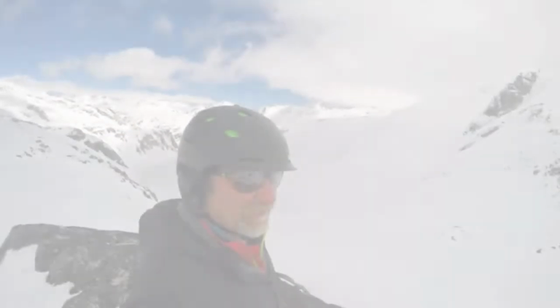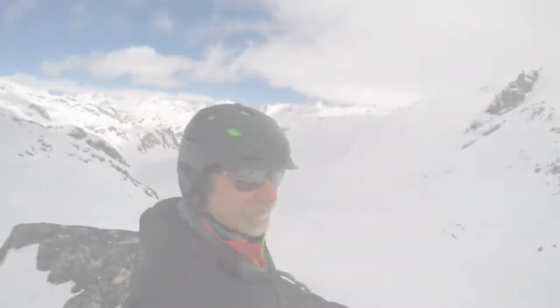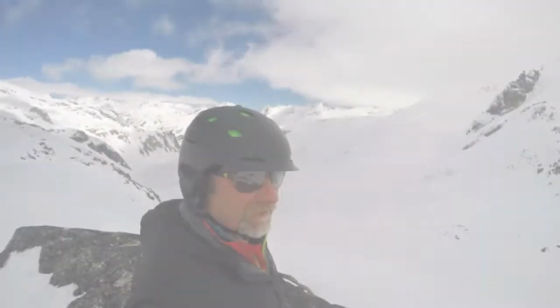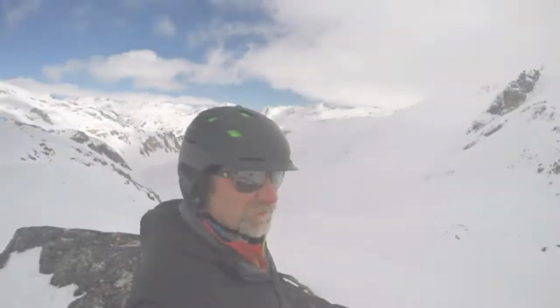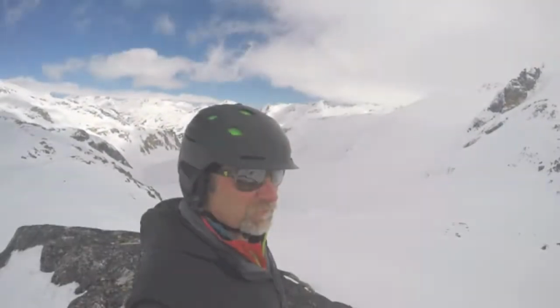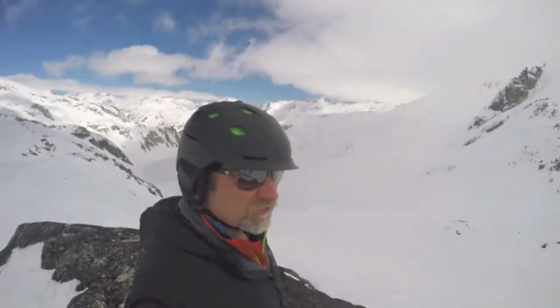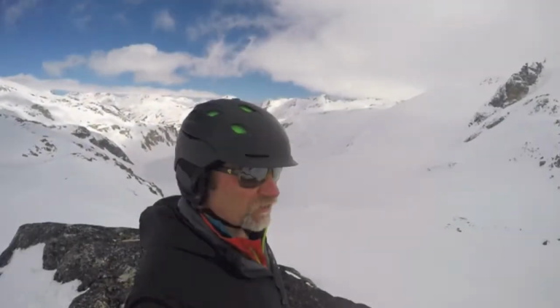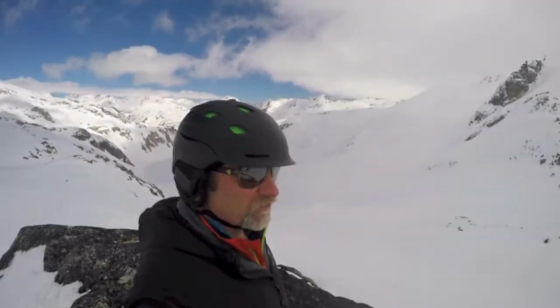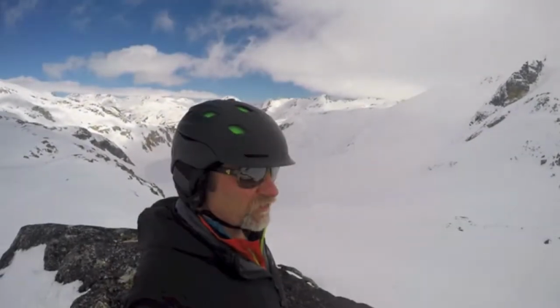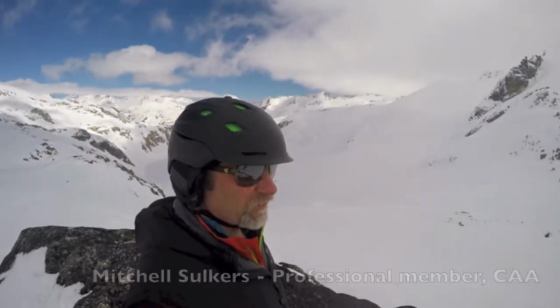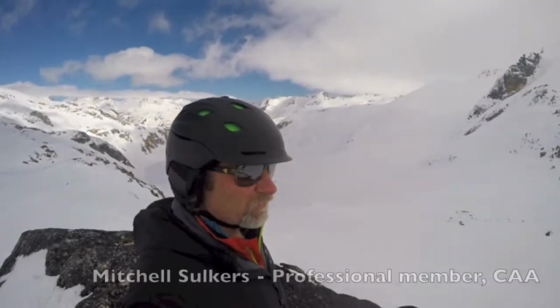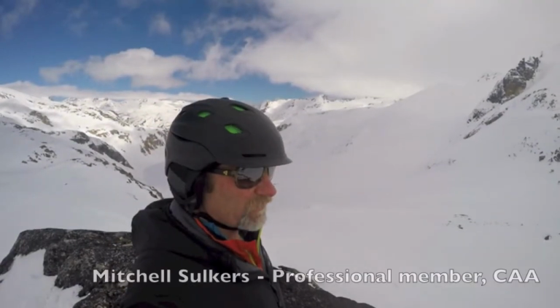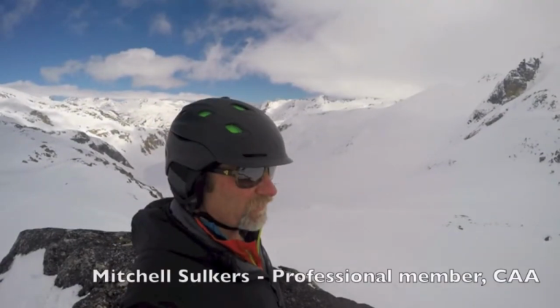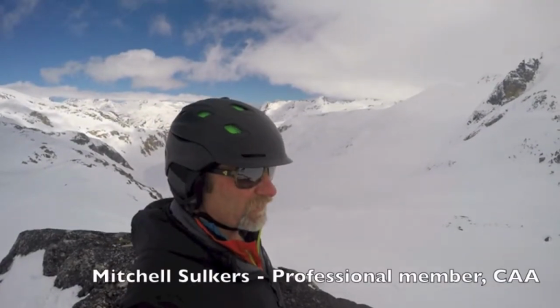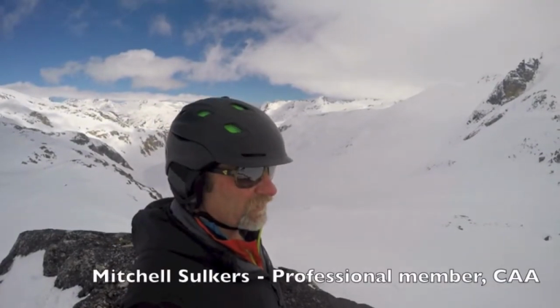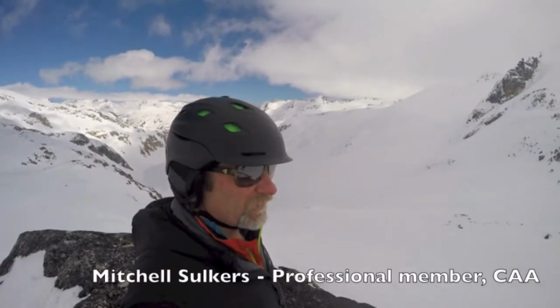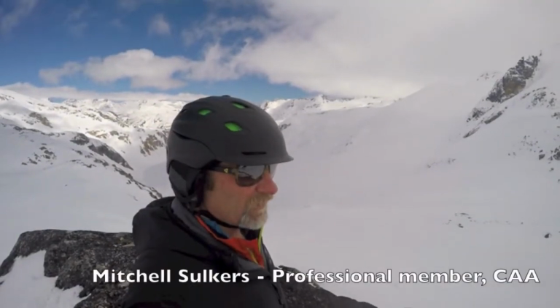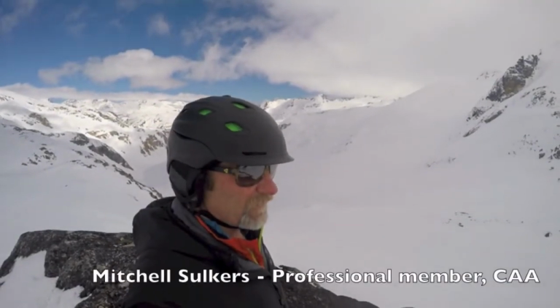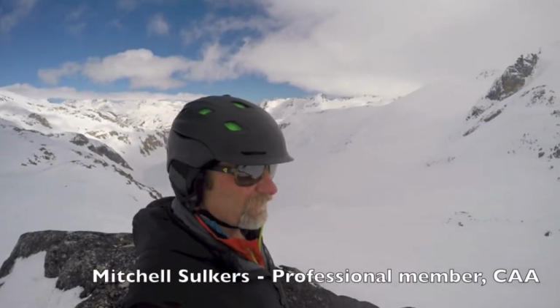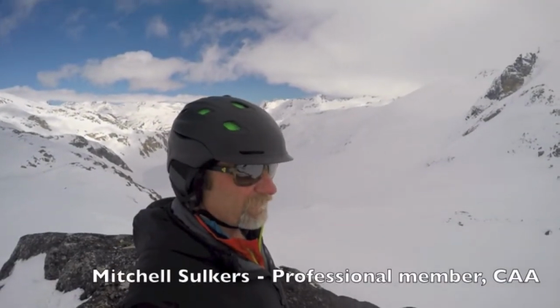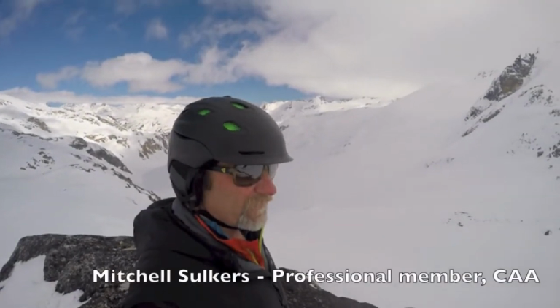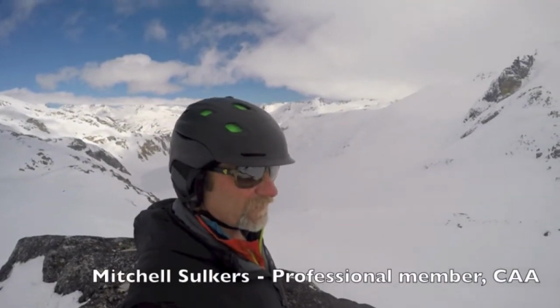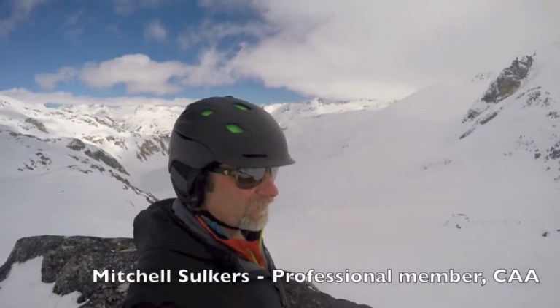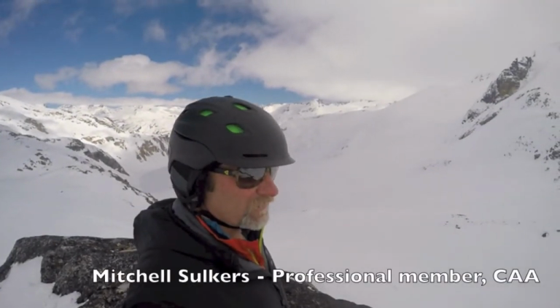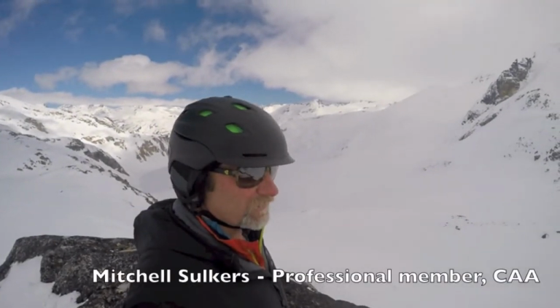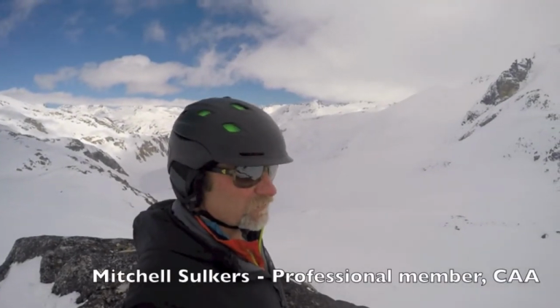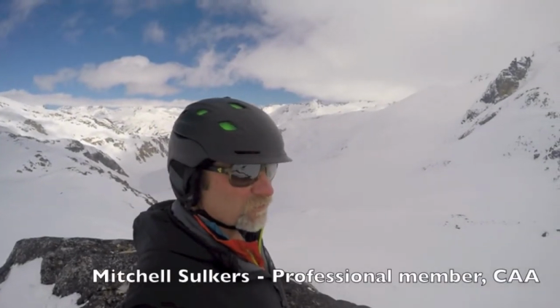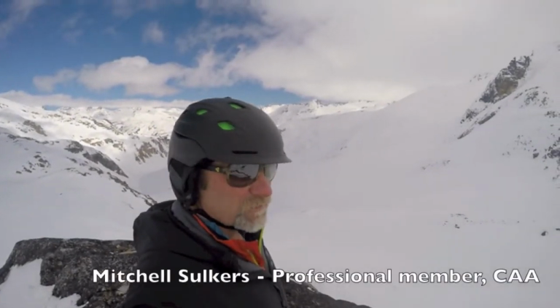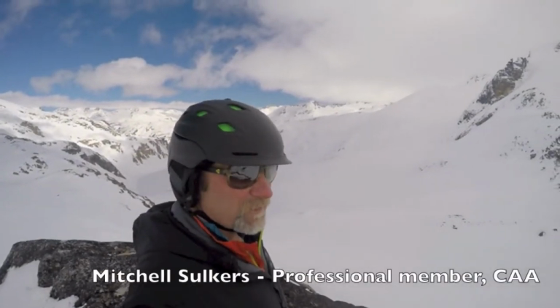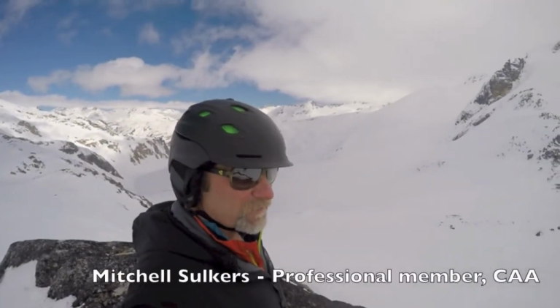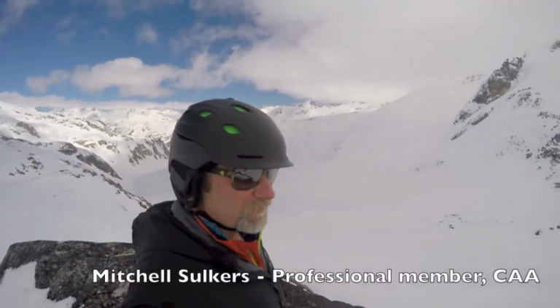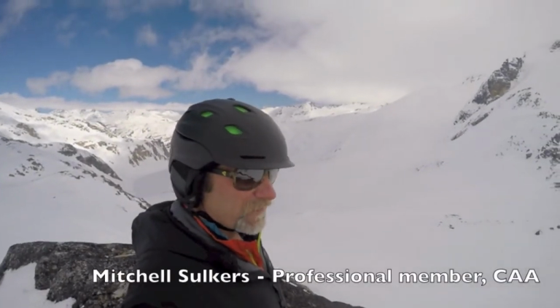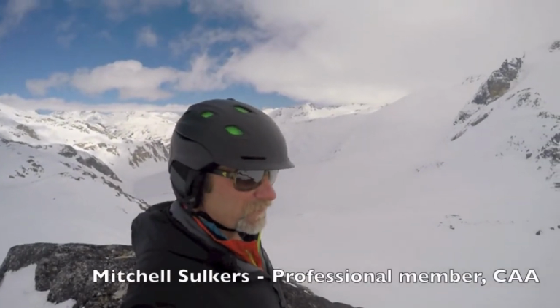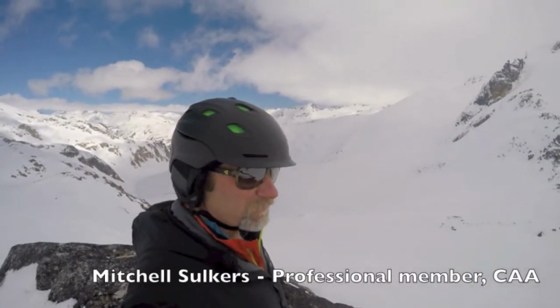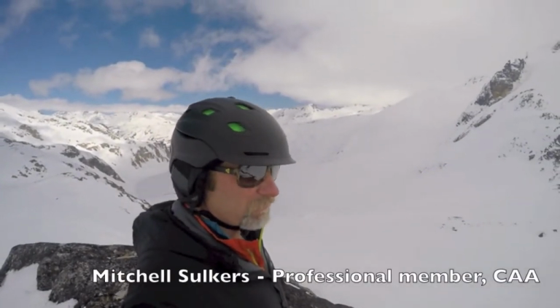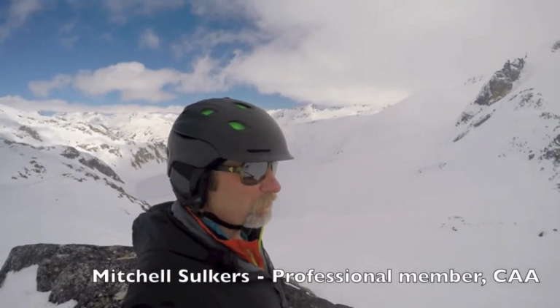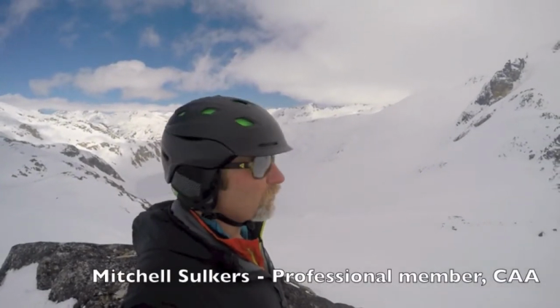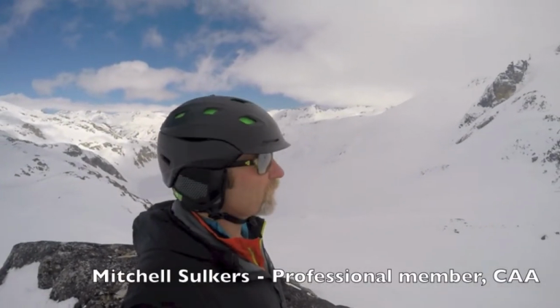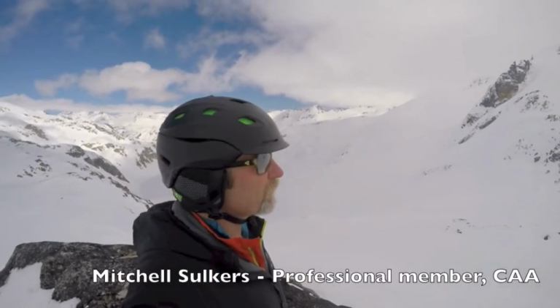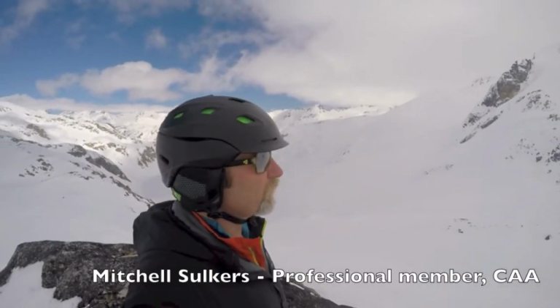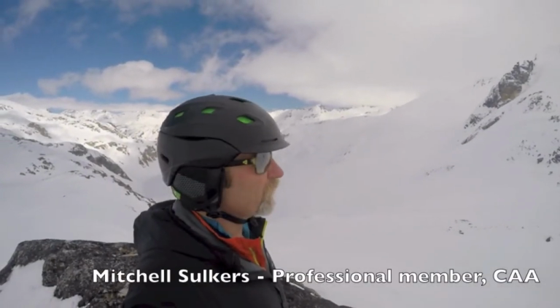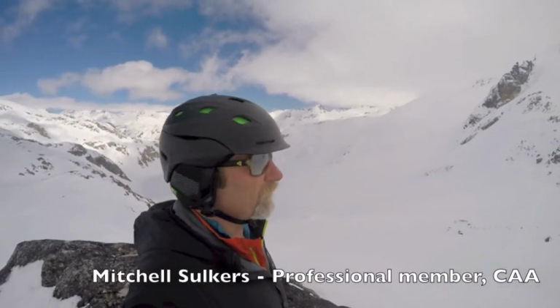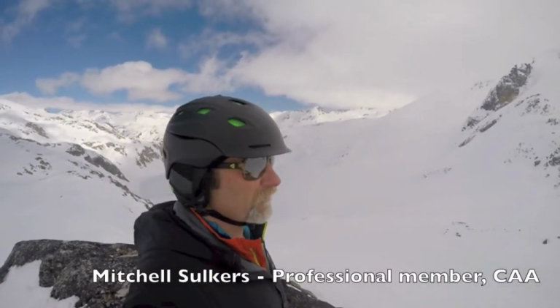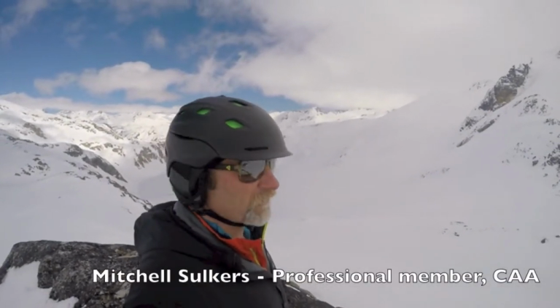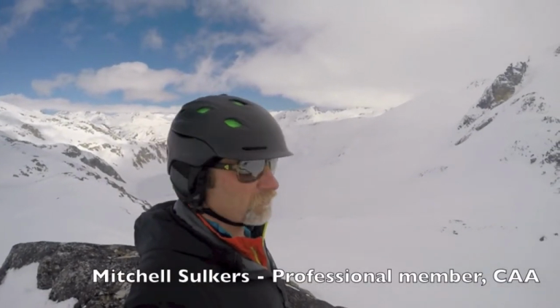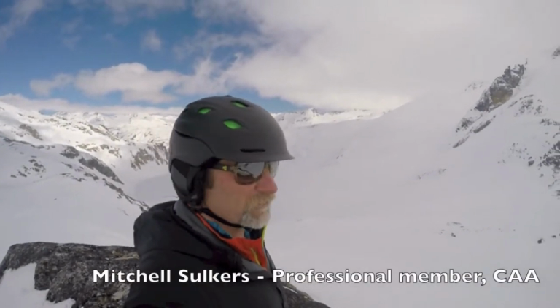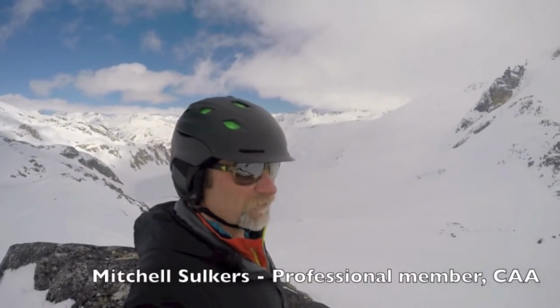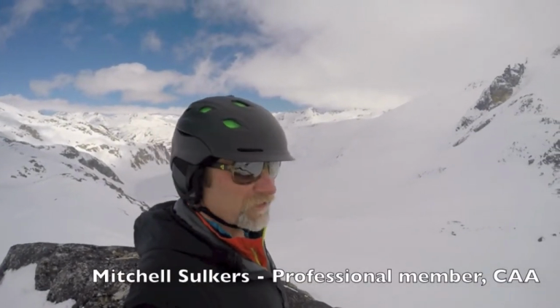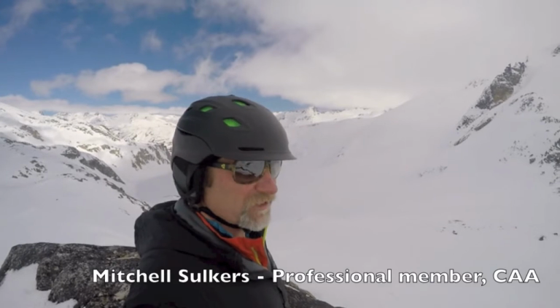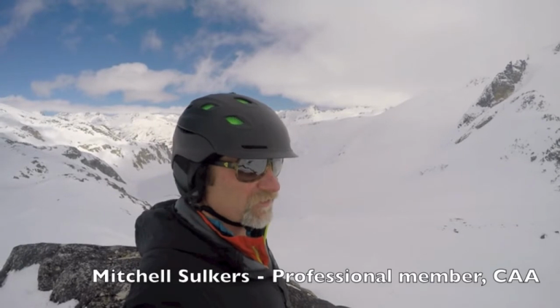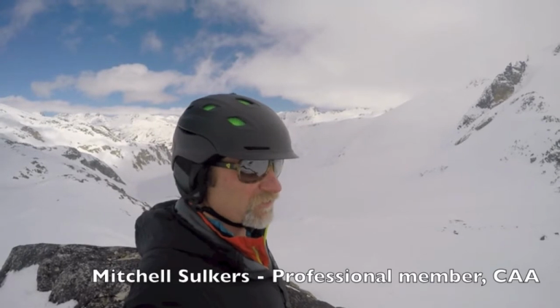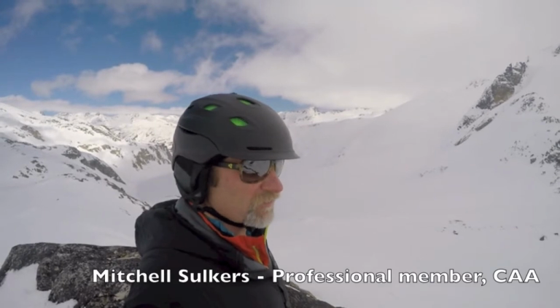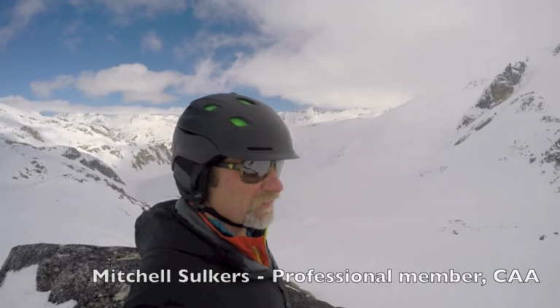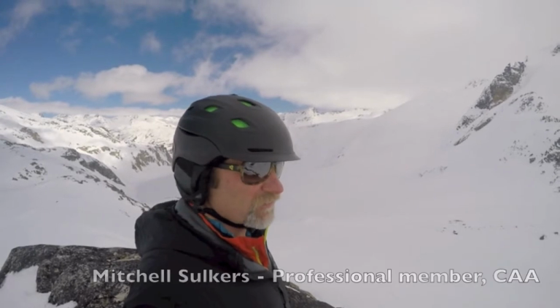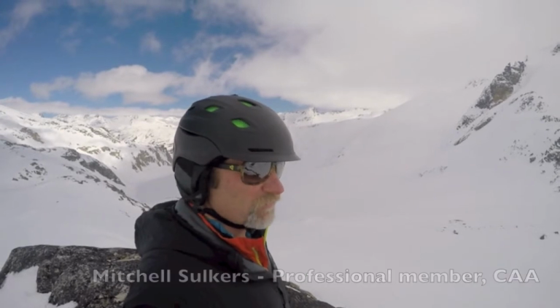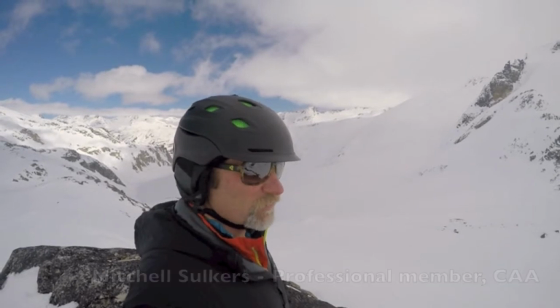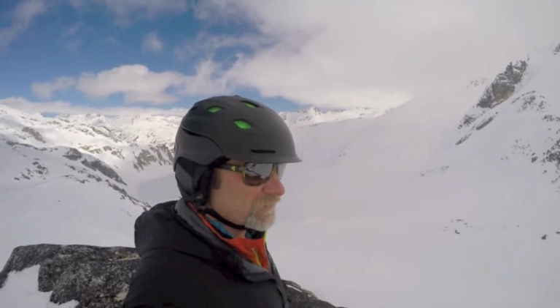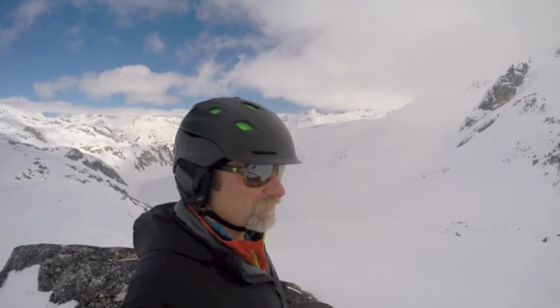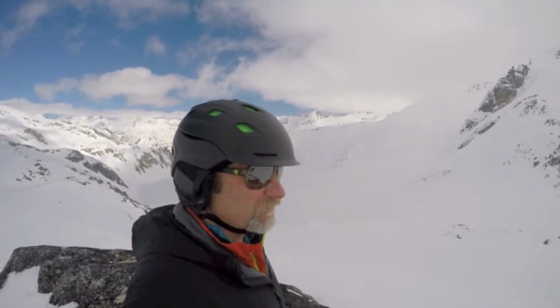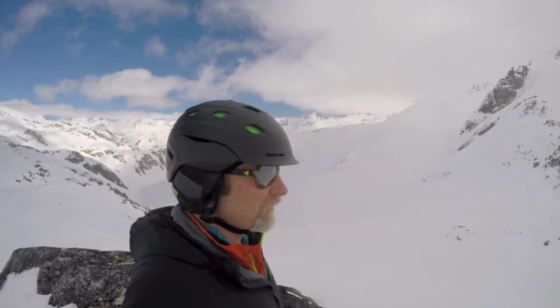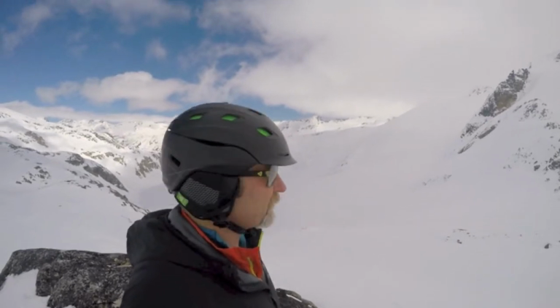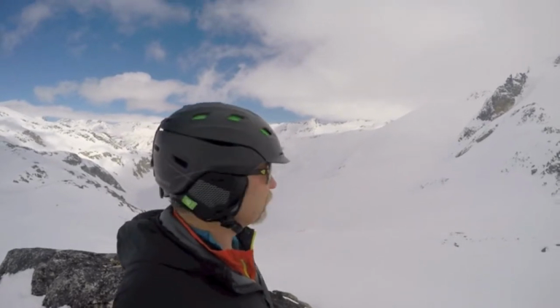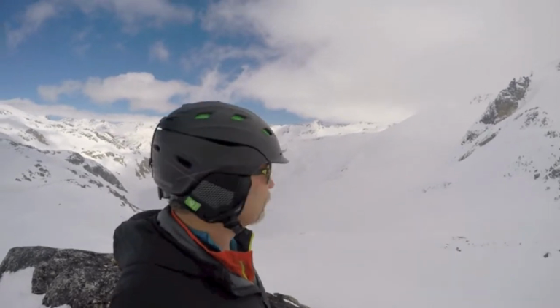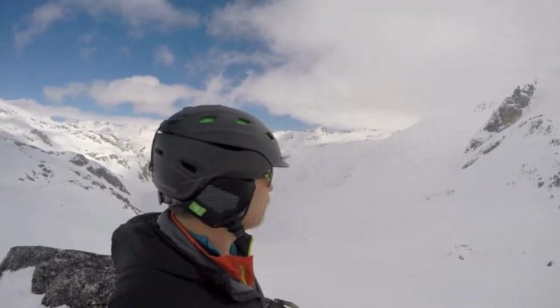It's Mitch Slocas here with the final Coast Mountains backcountry report for this winter season 2014-2015.